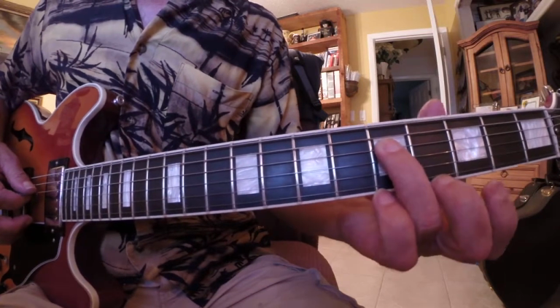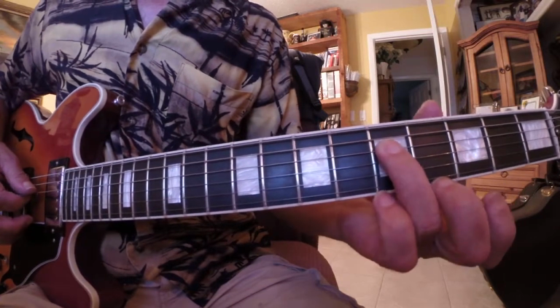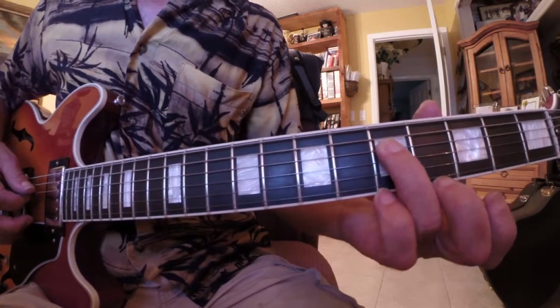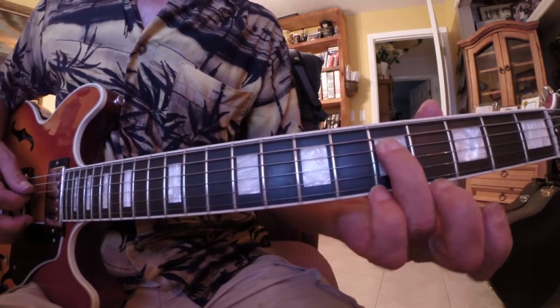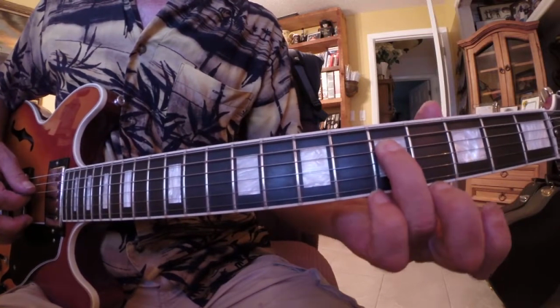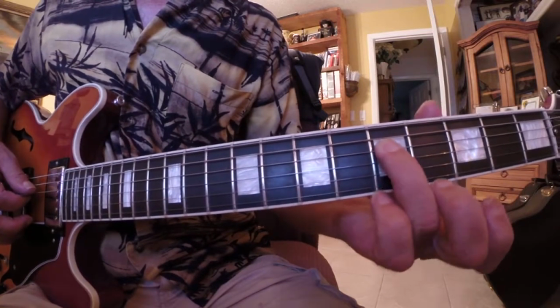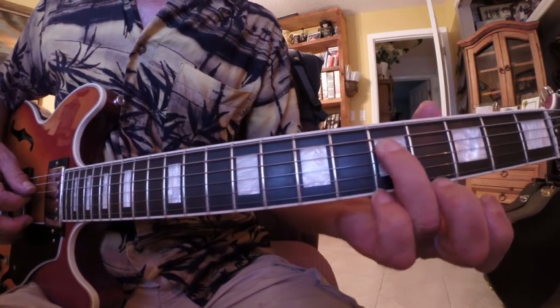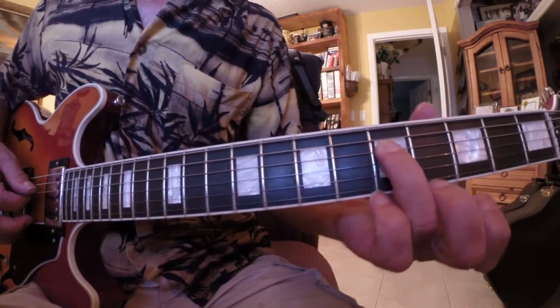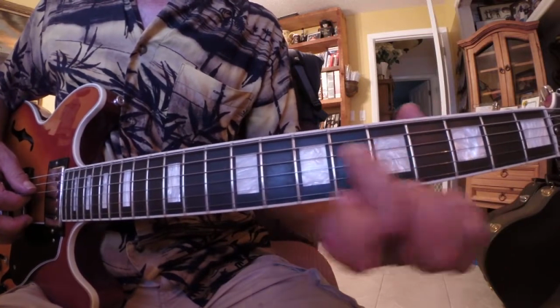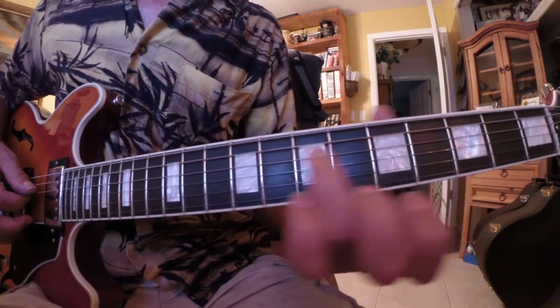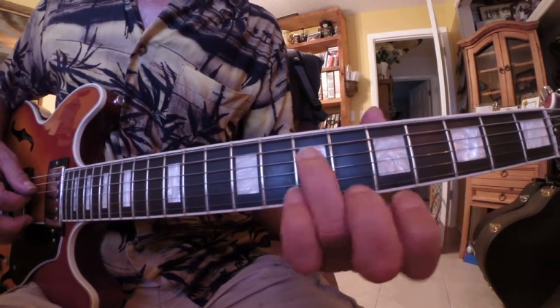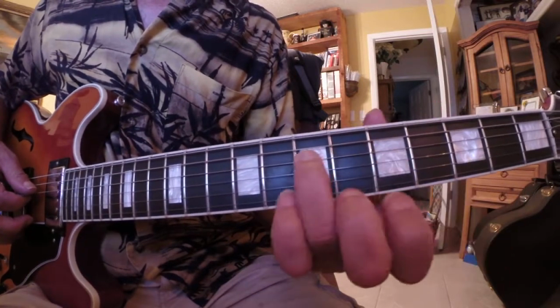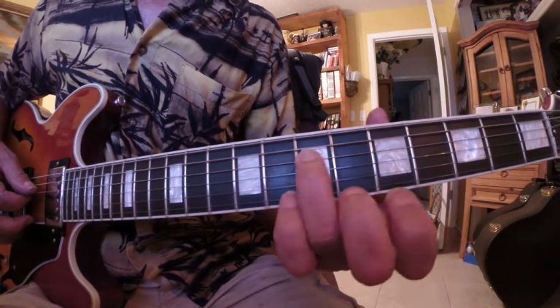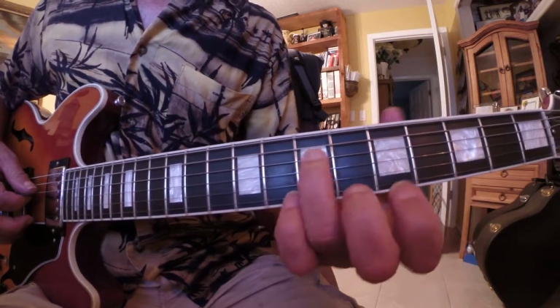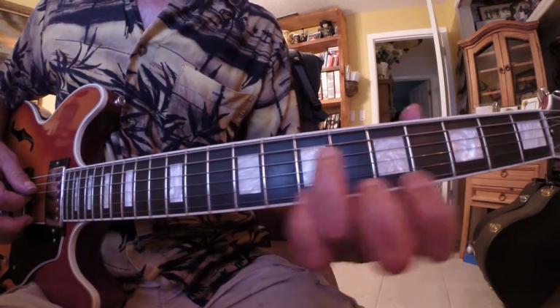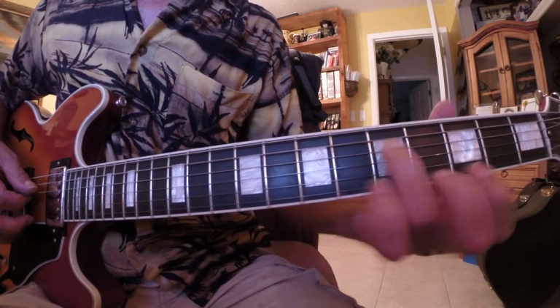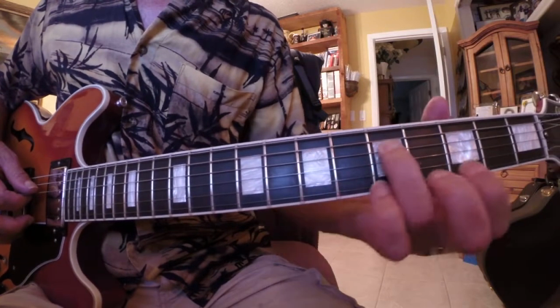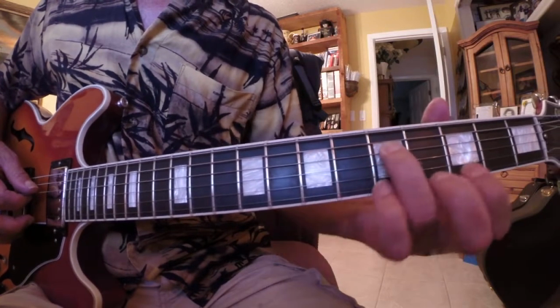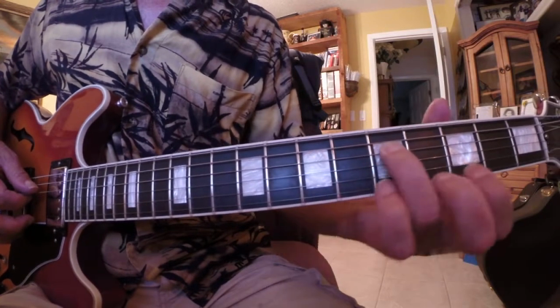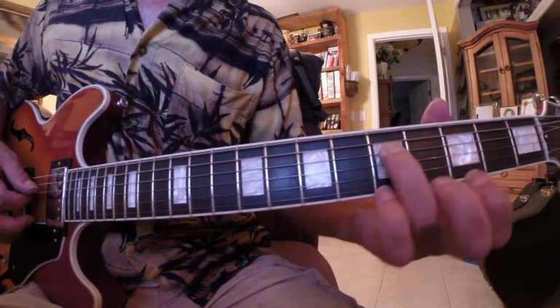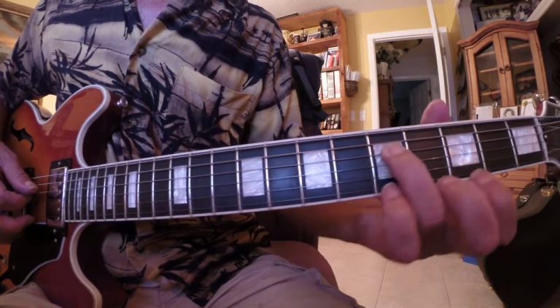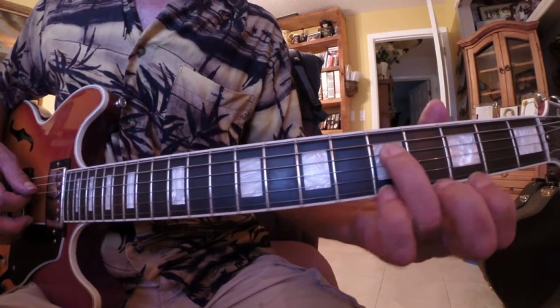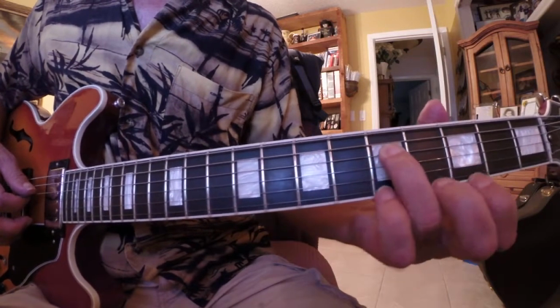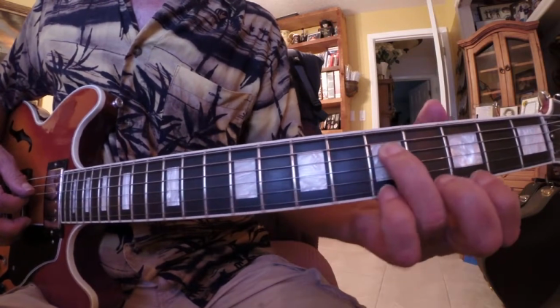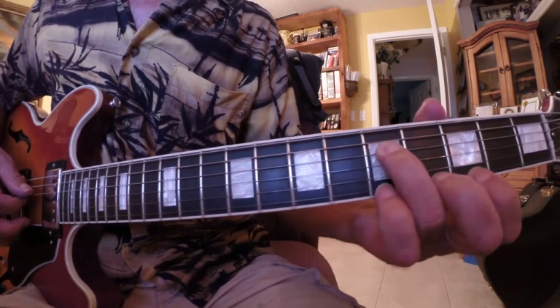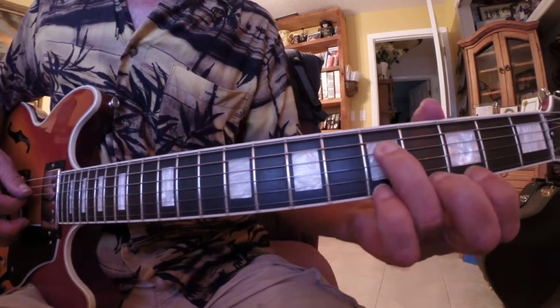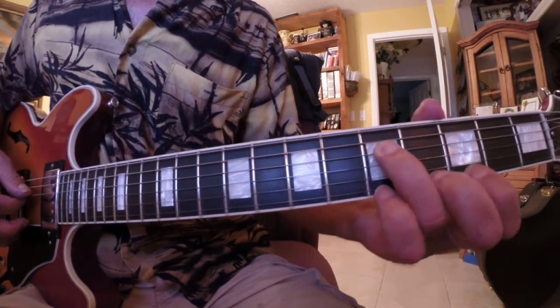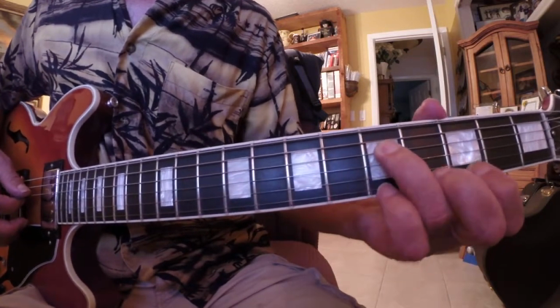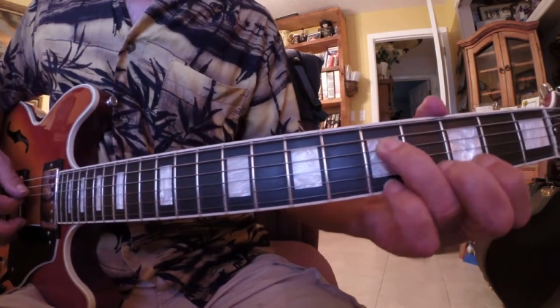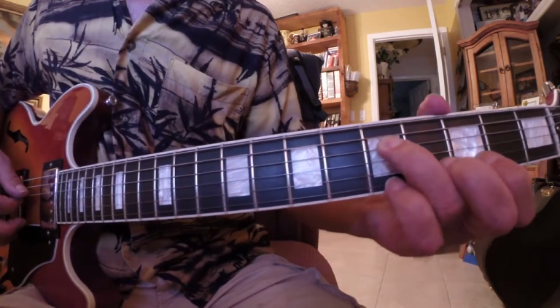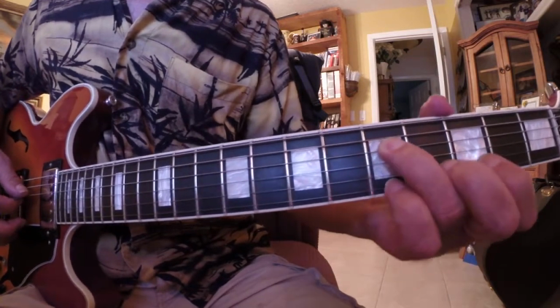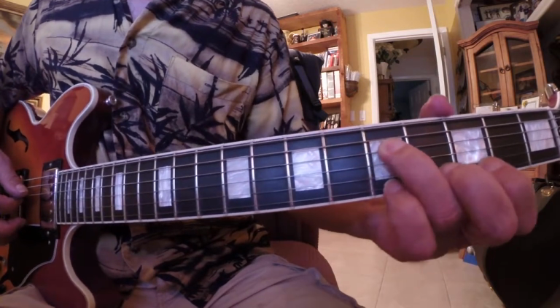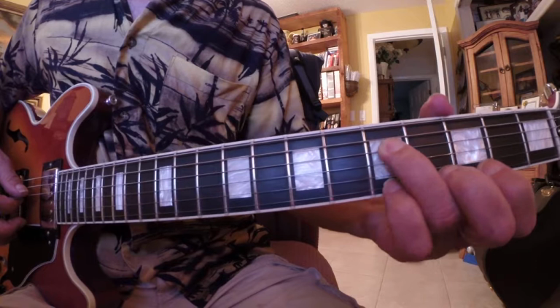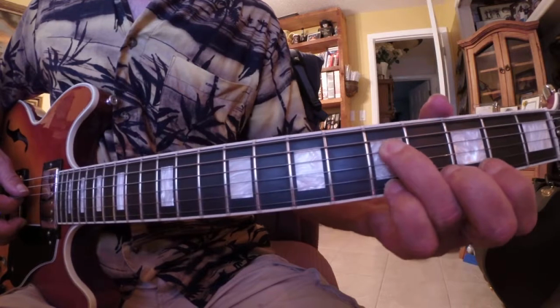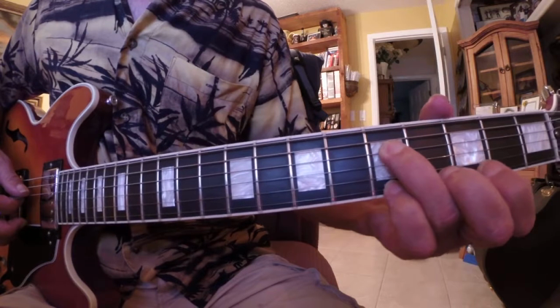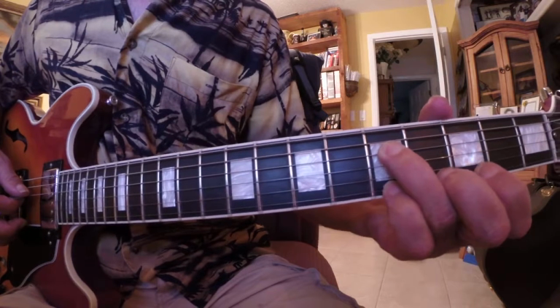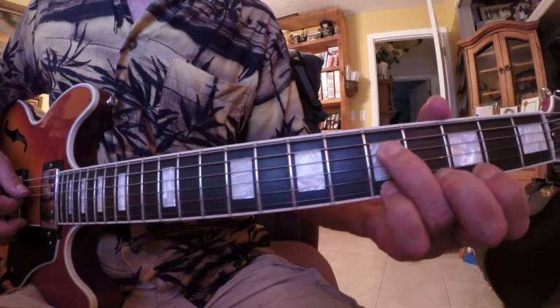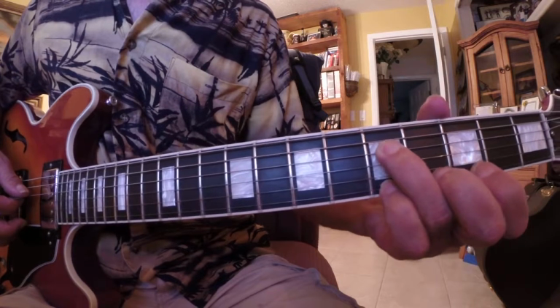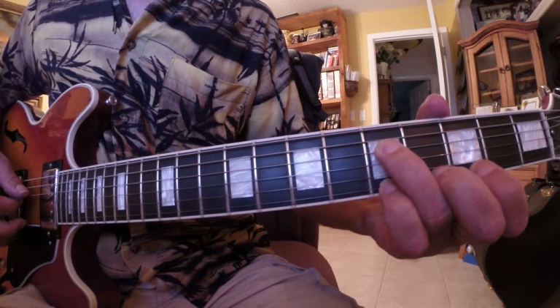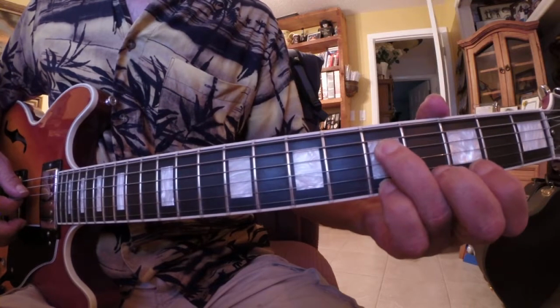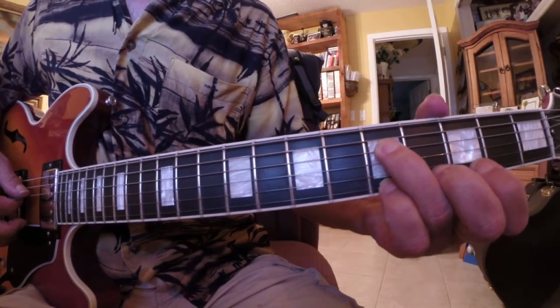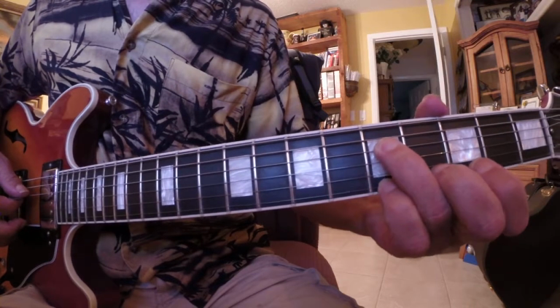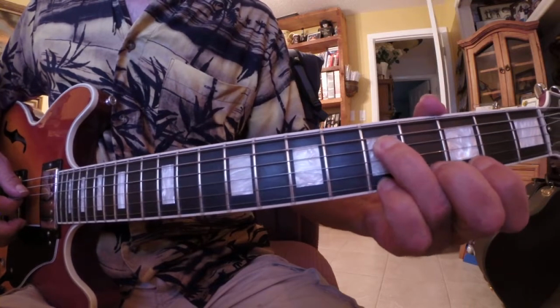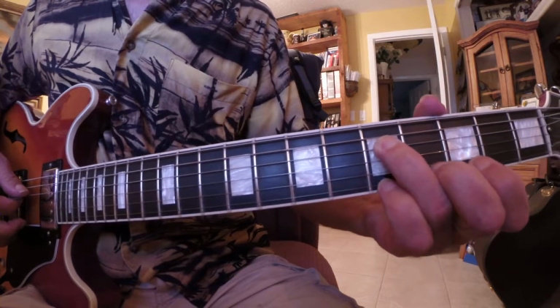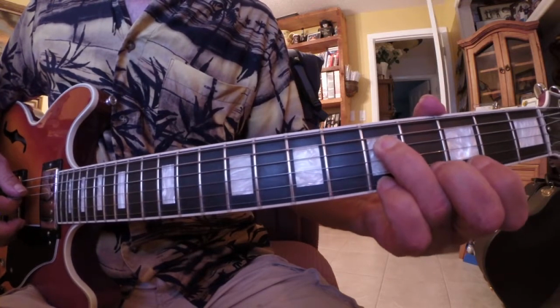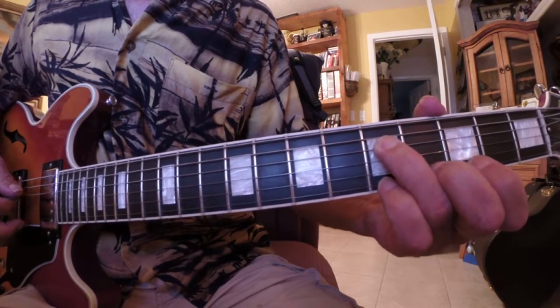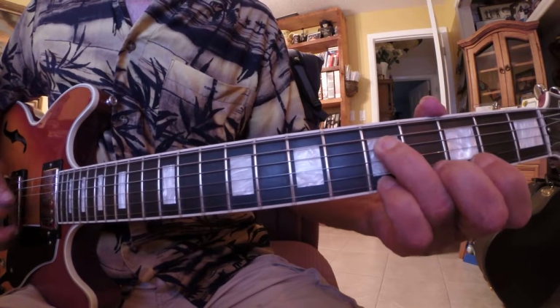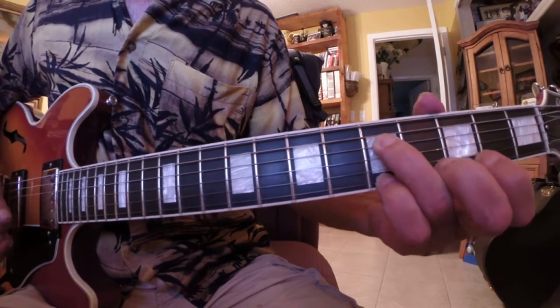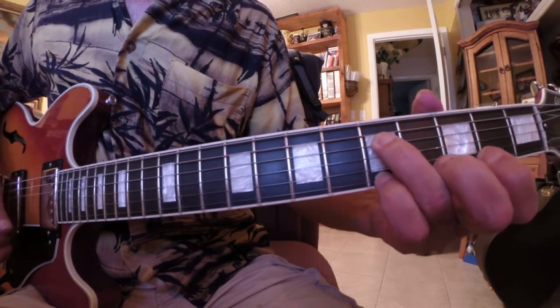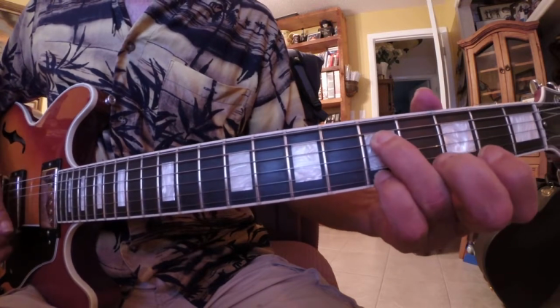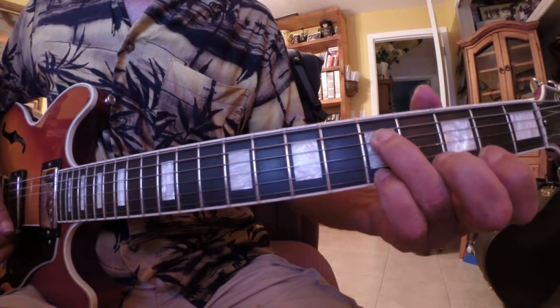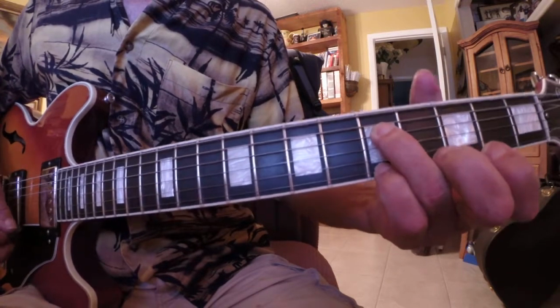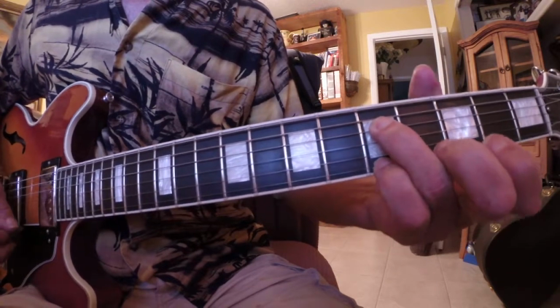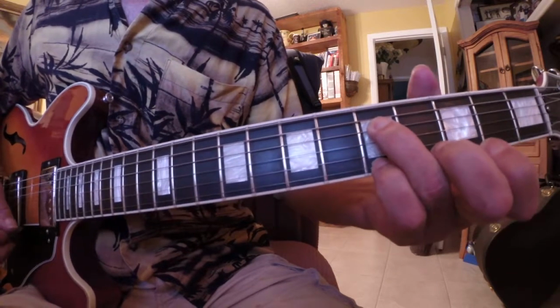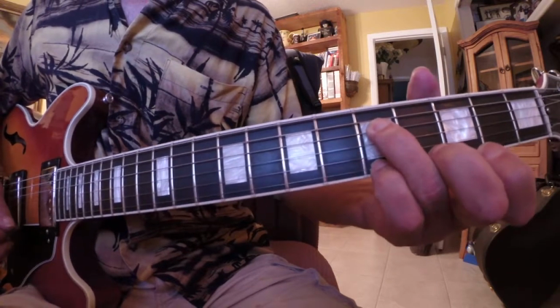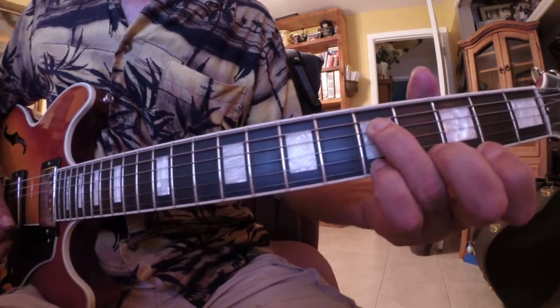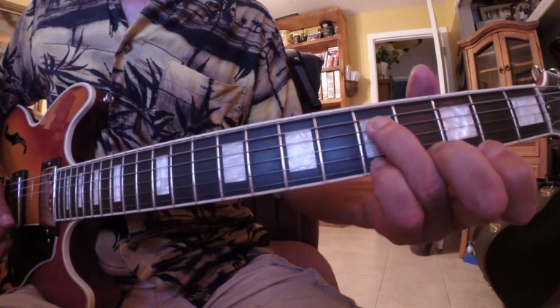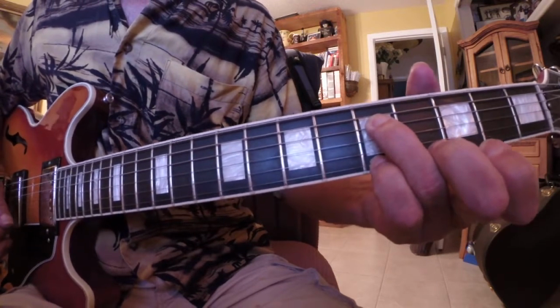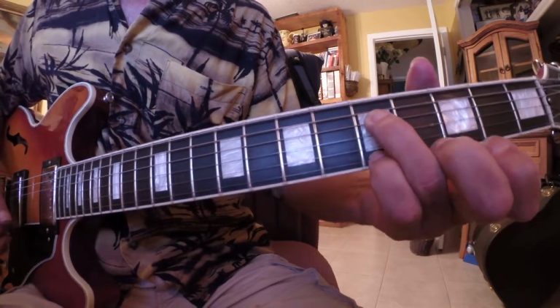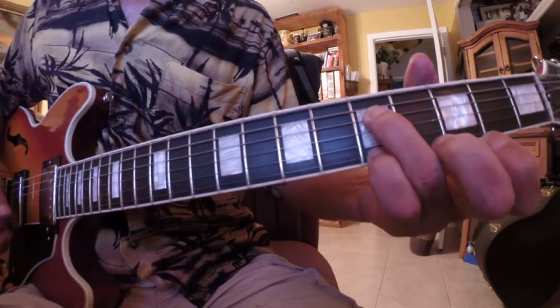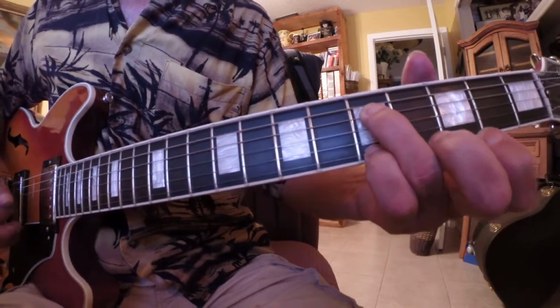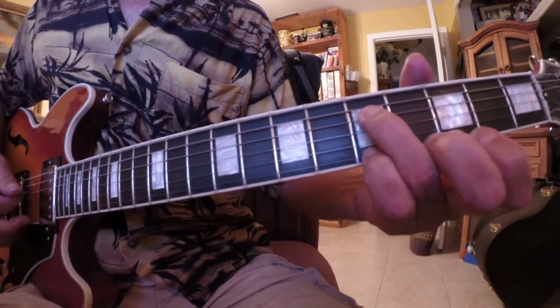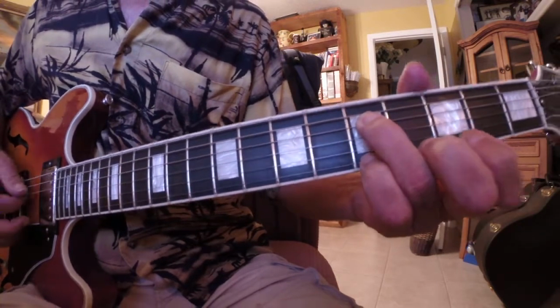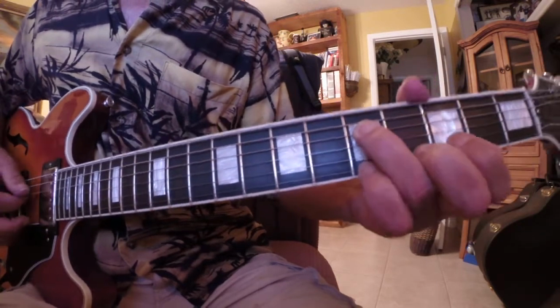Then move to the fifth fret with the third finger — you don't have to remove the finger, just slide. On the fifth fret, we then use the pinky on the fifth fret of the E string.